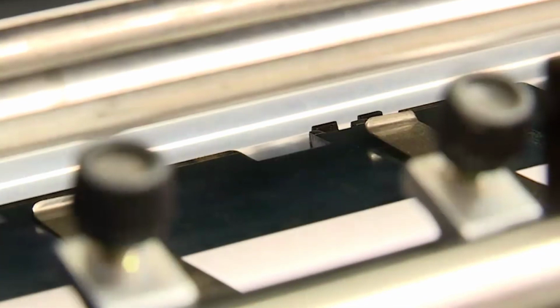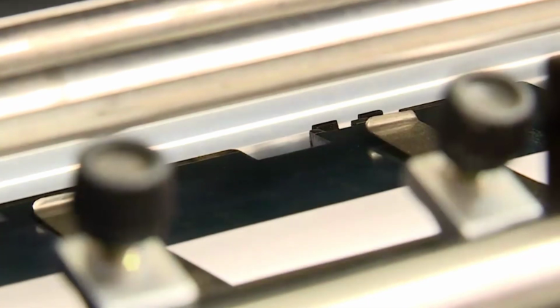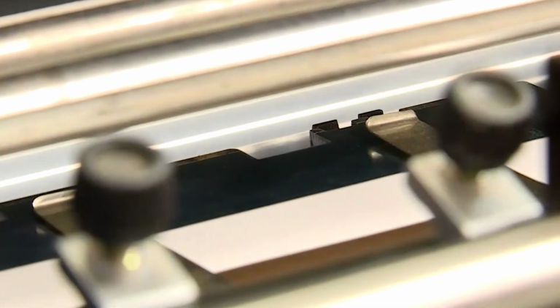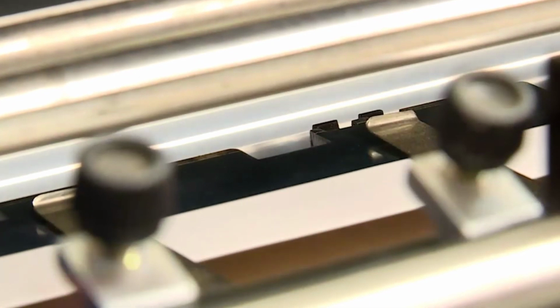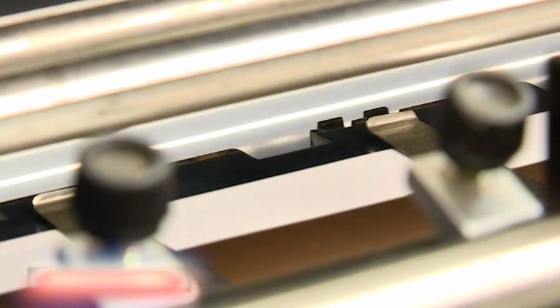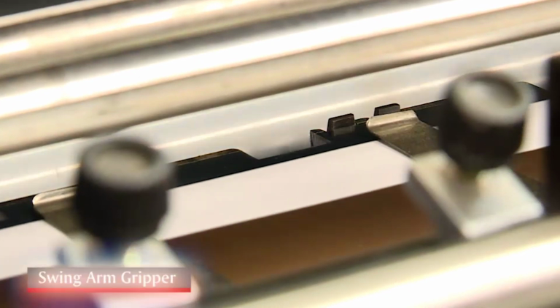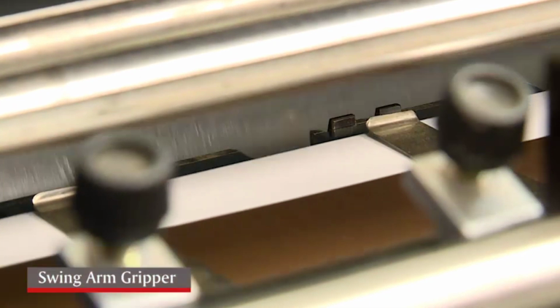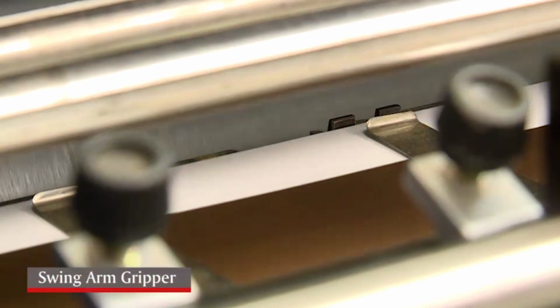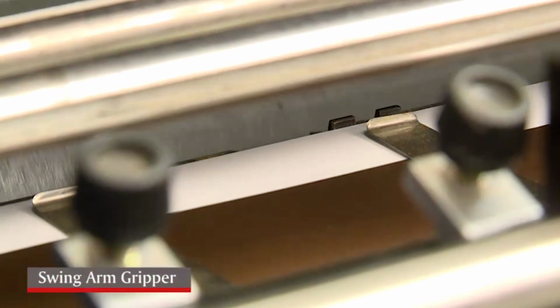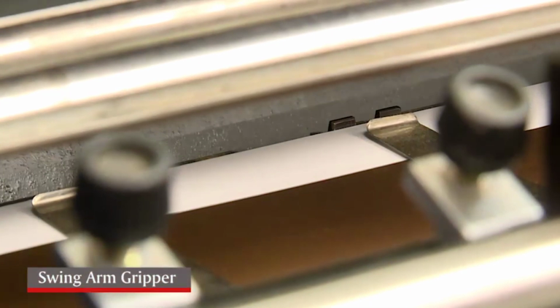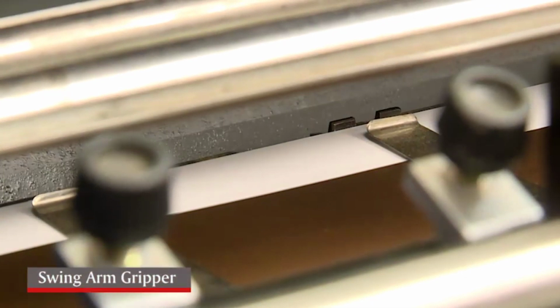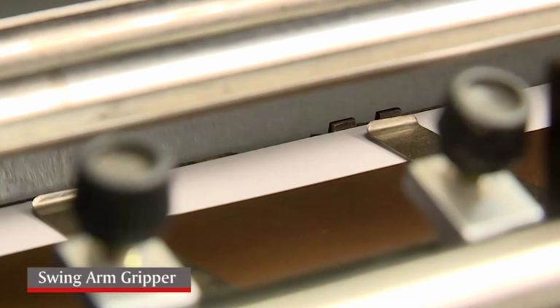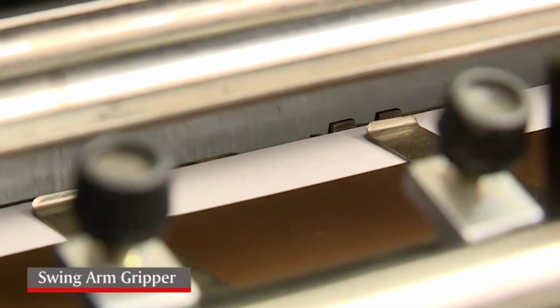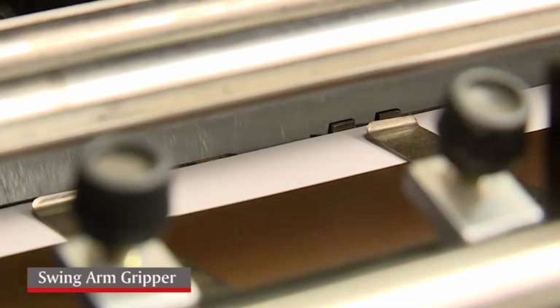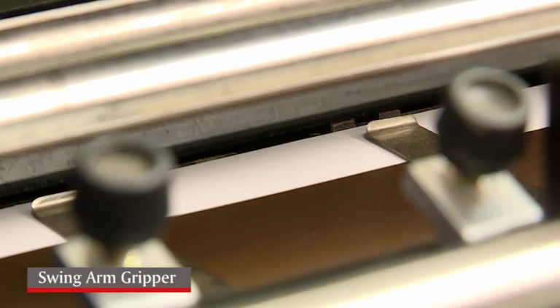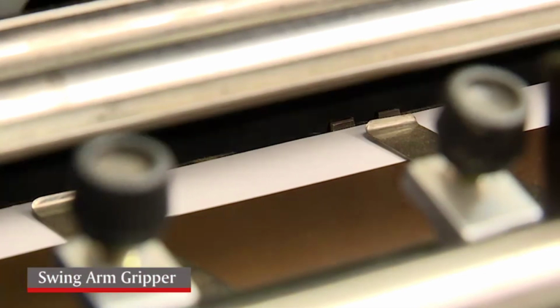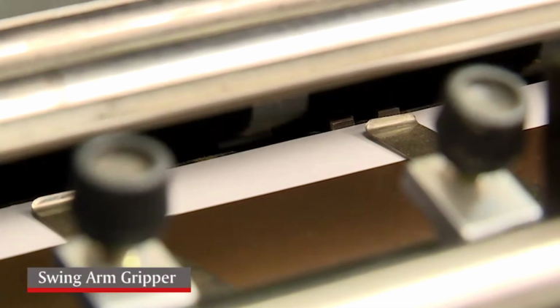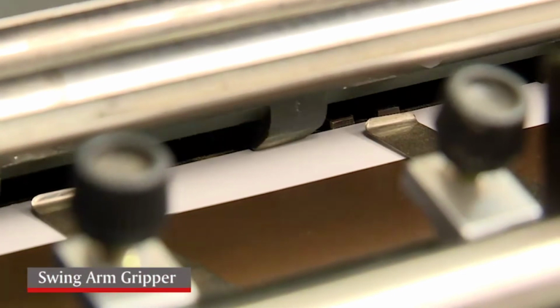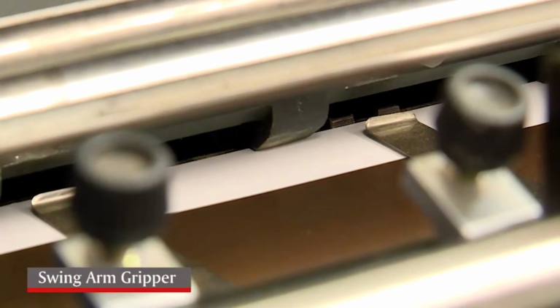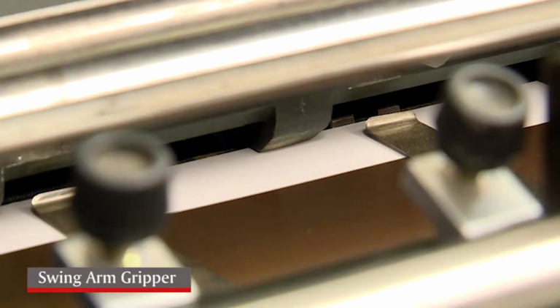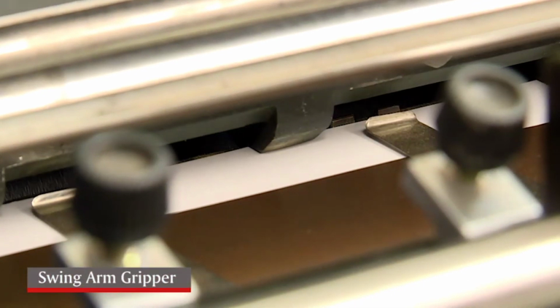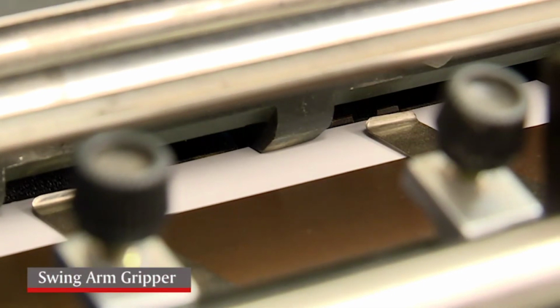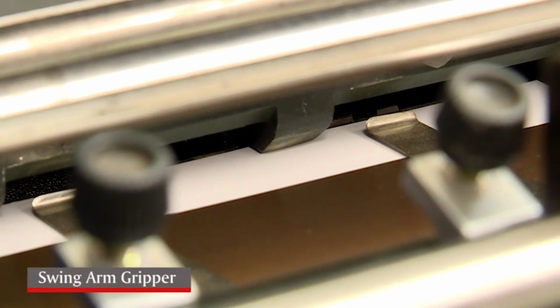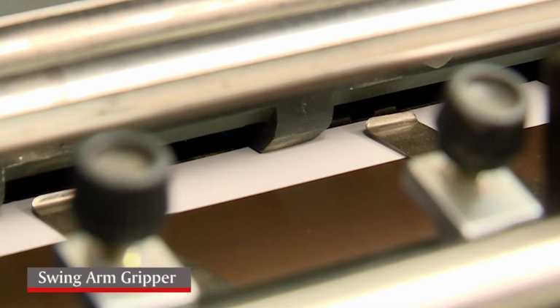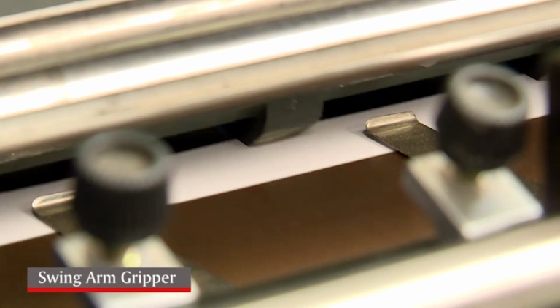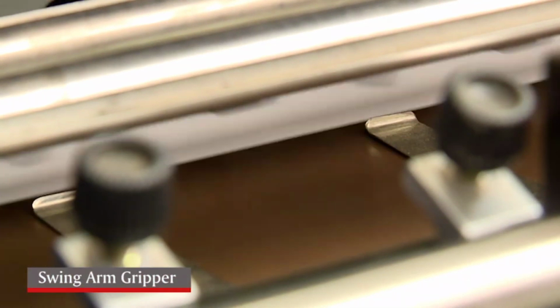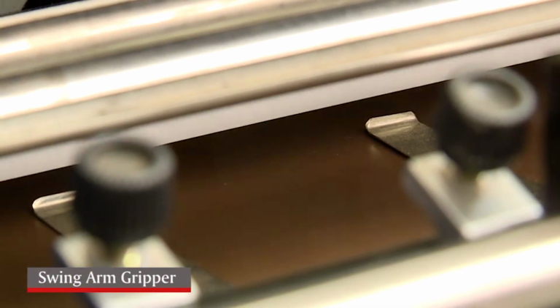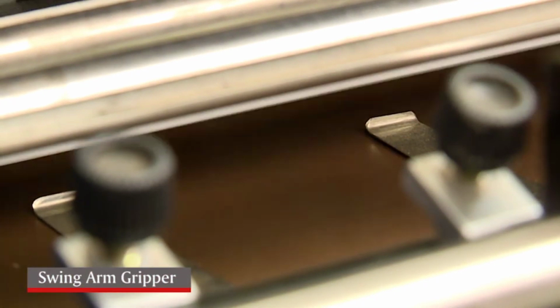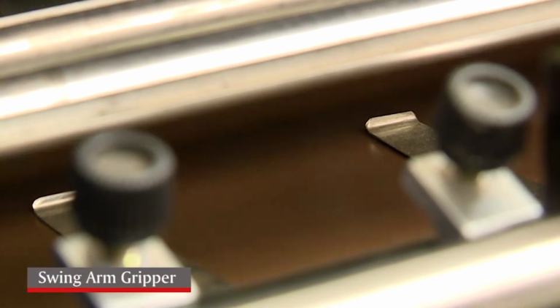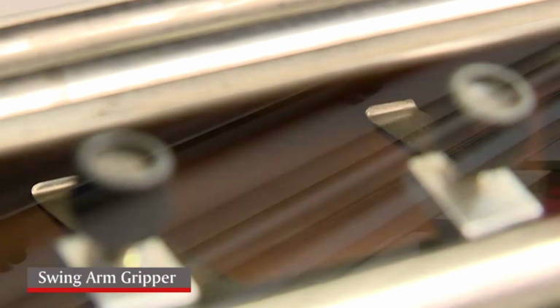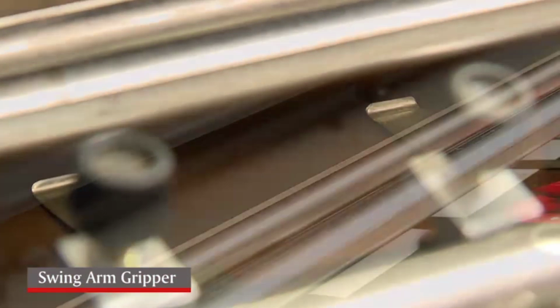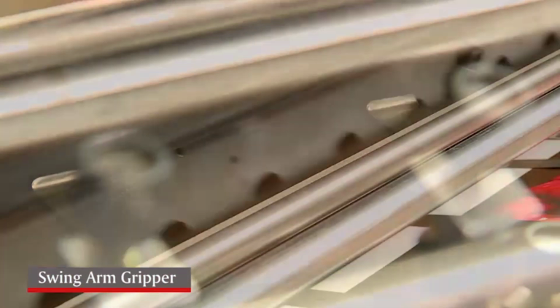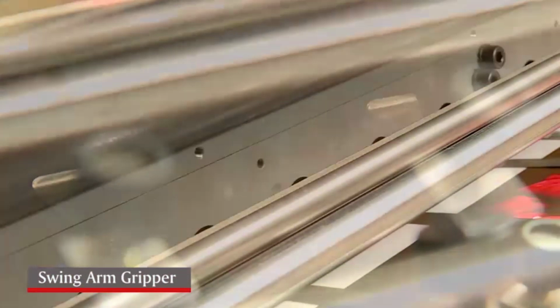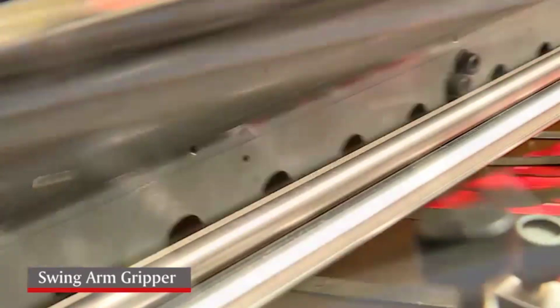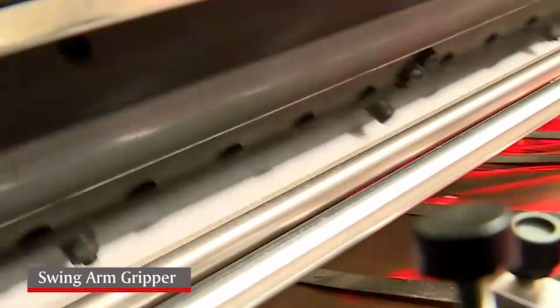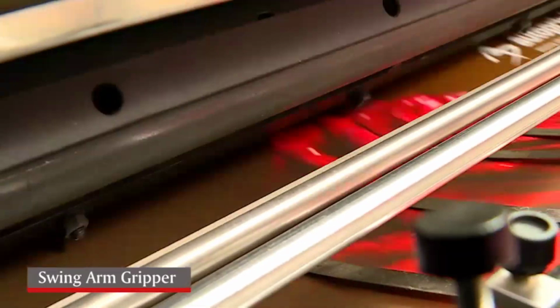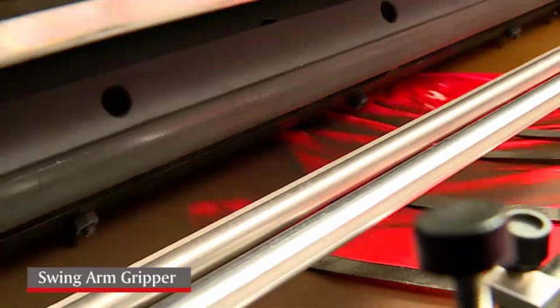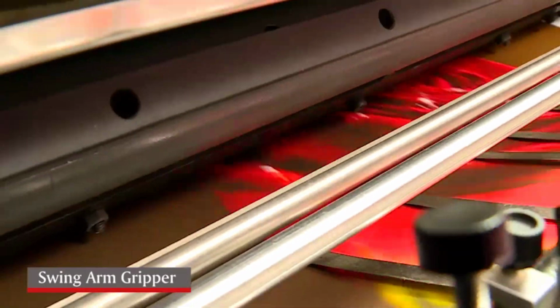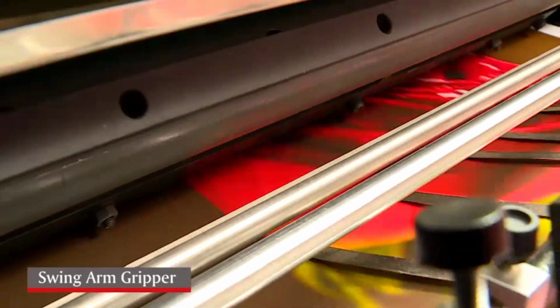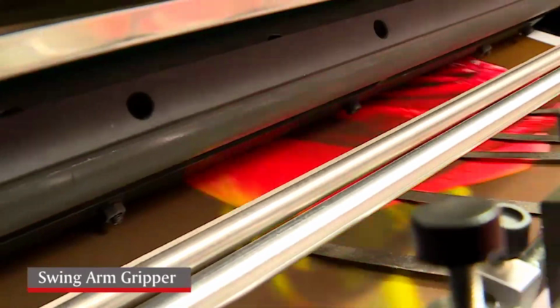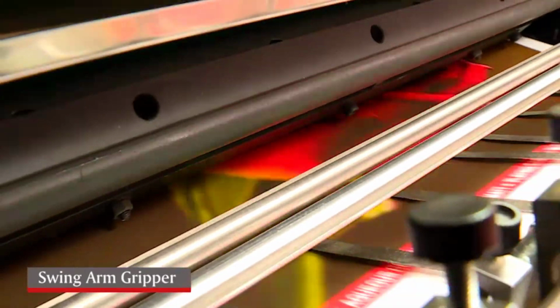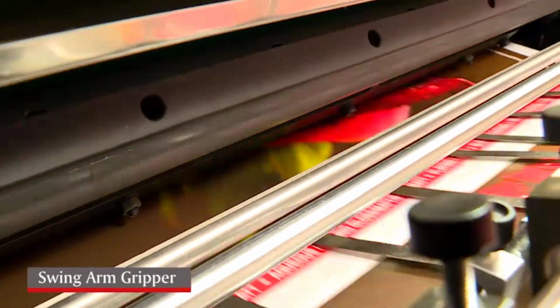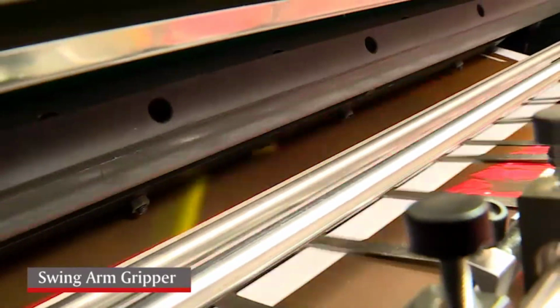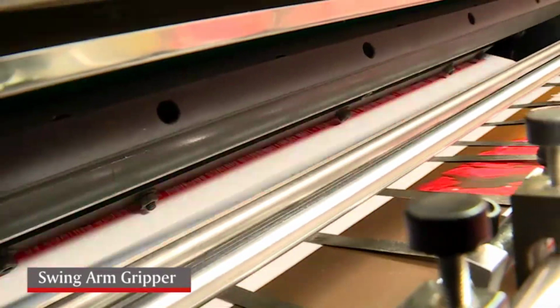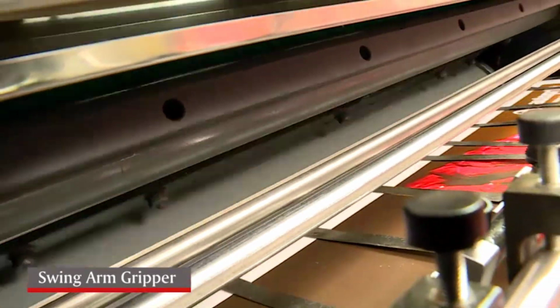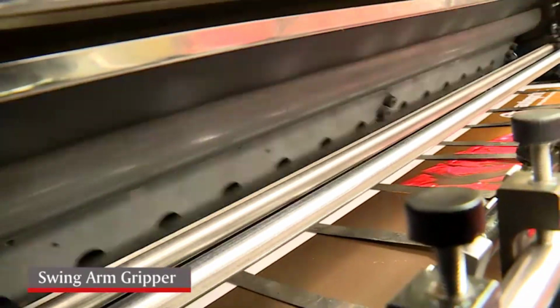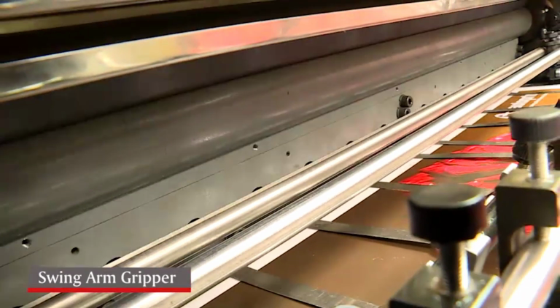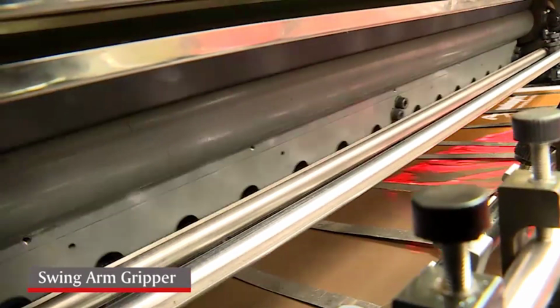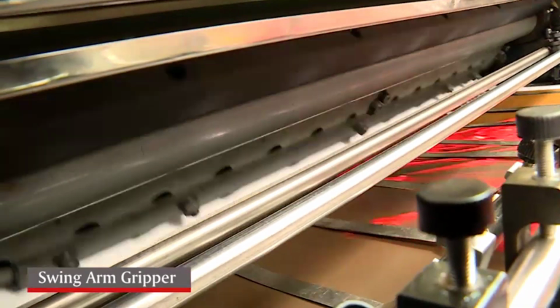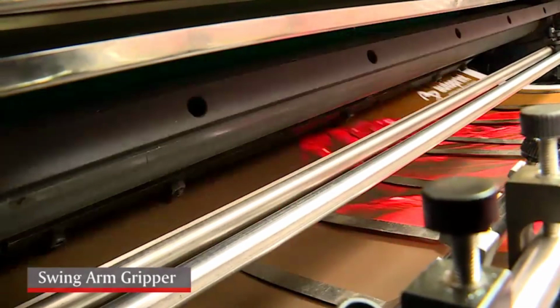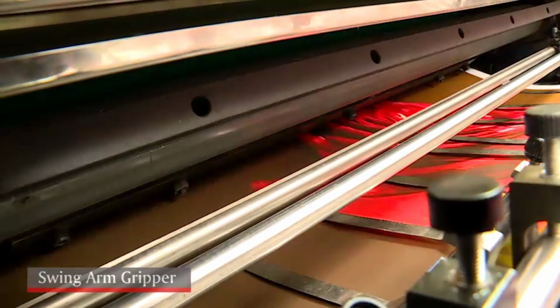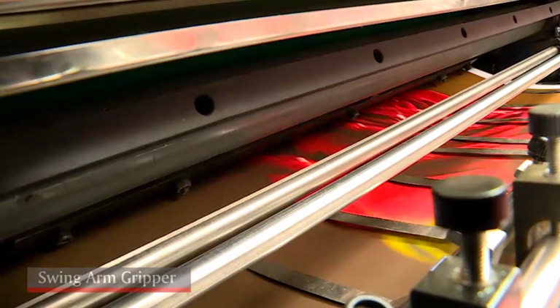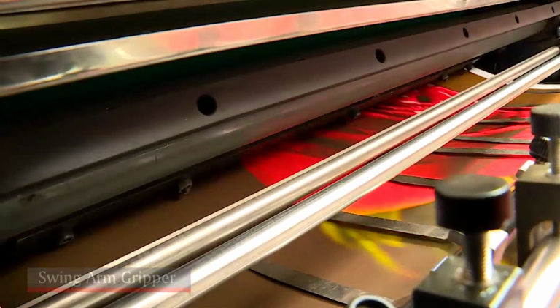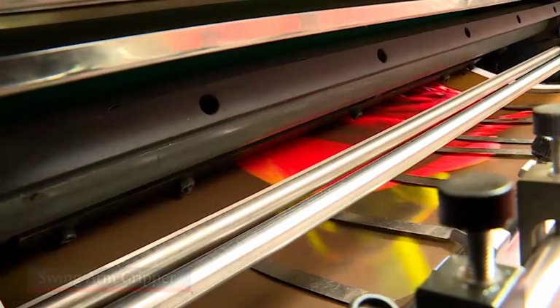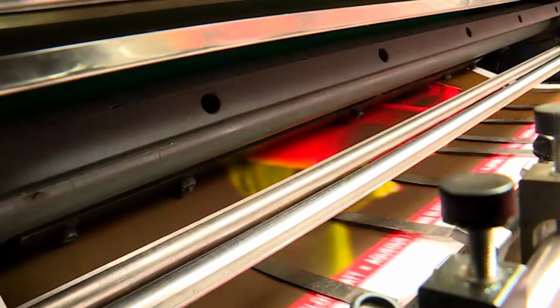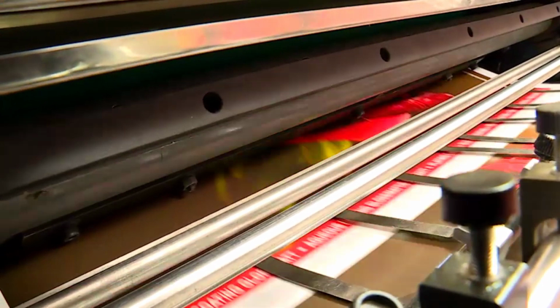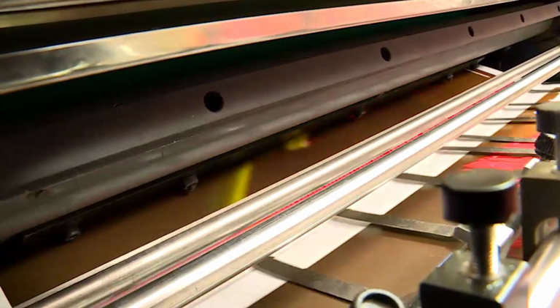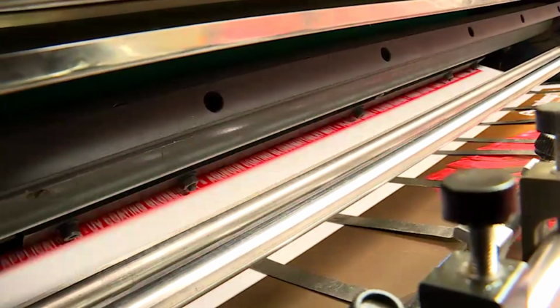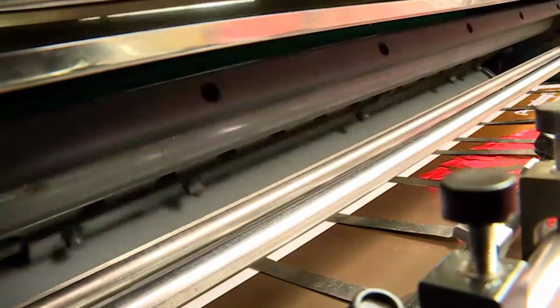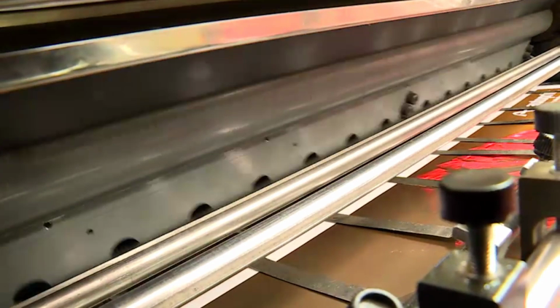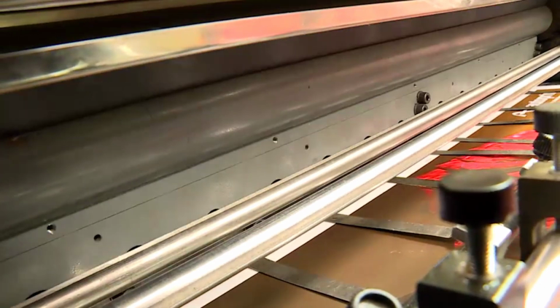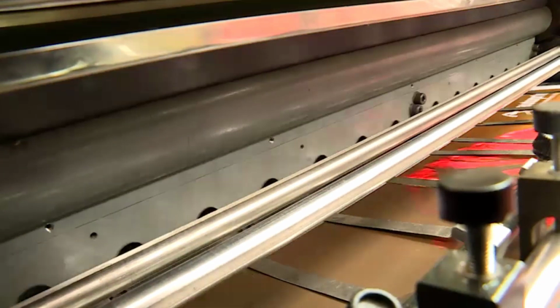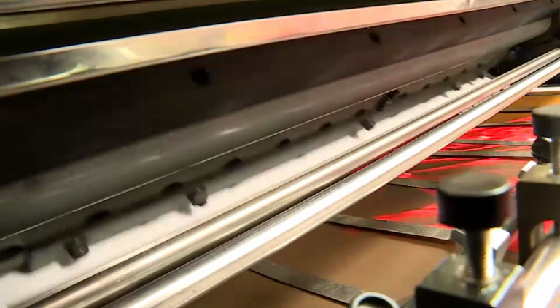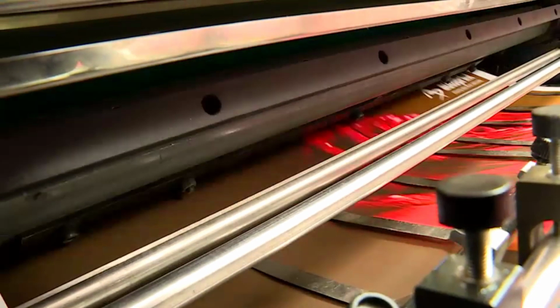Then the swing arm gripper catches the paper smoothly and transfers it to the impression cylinder.